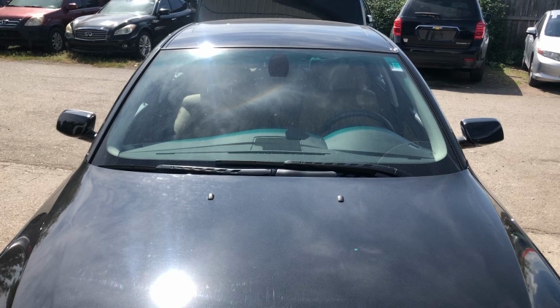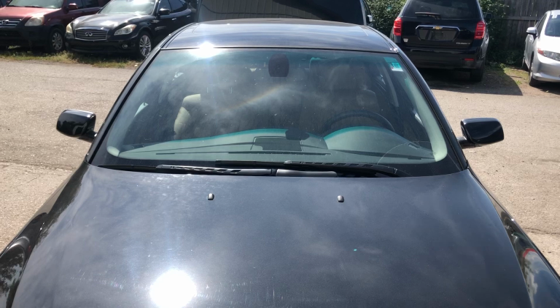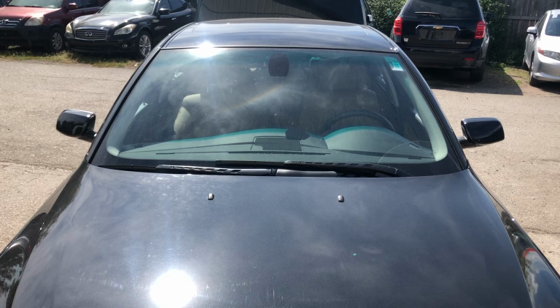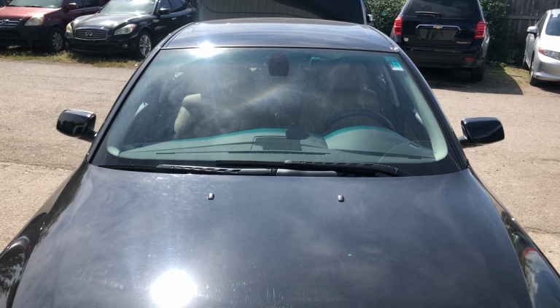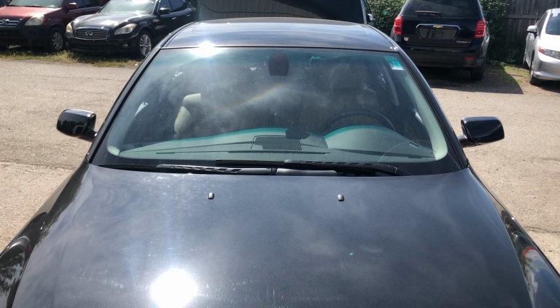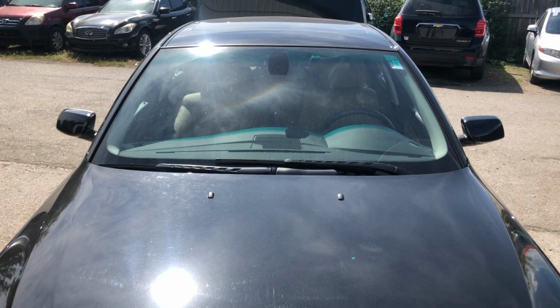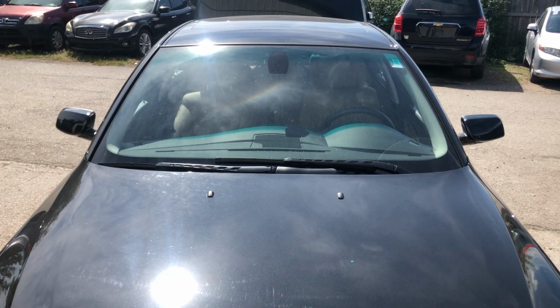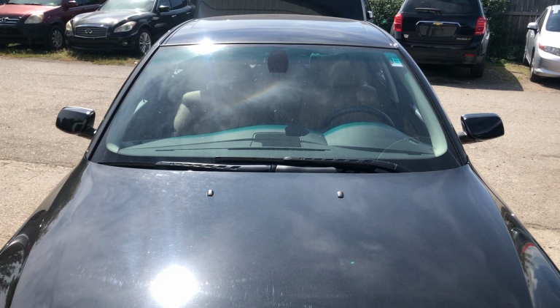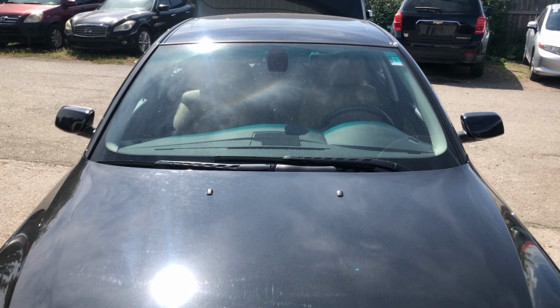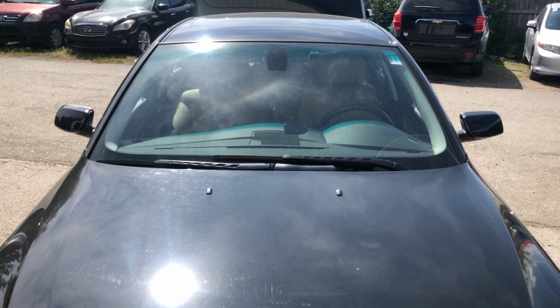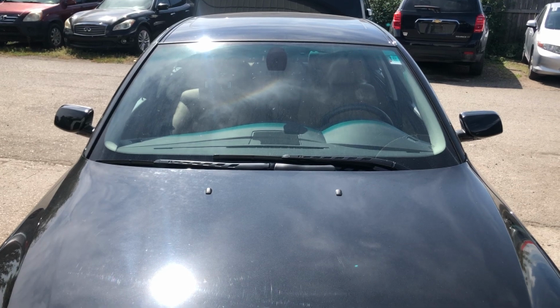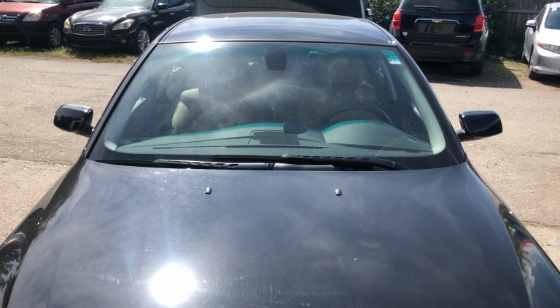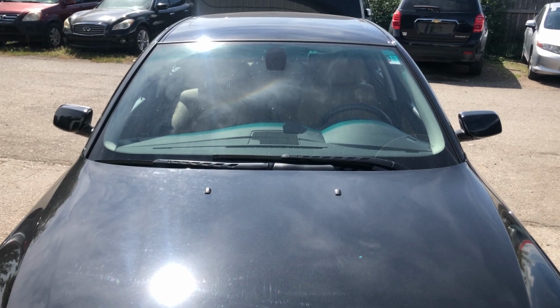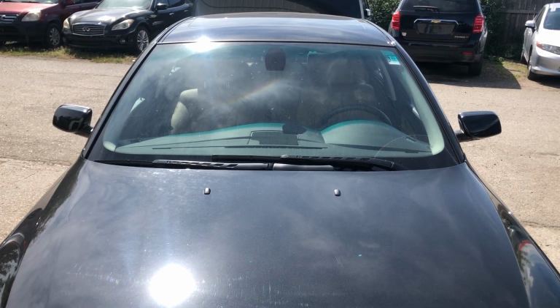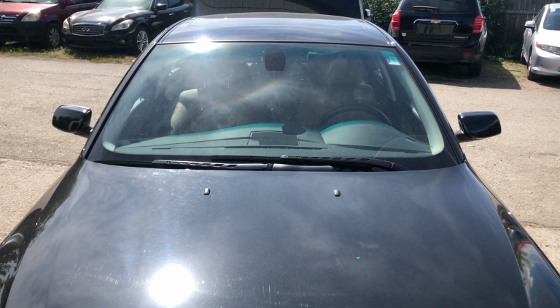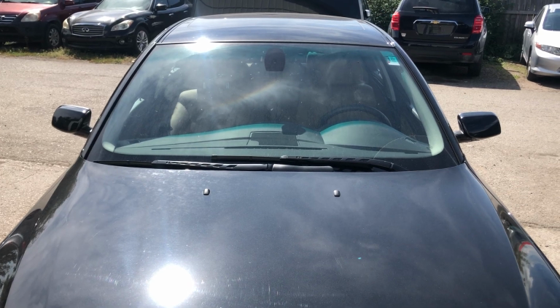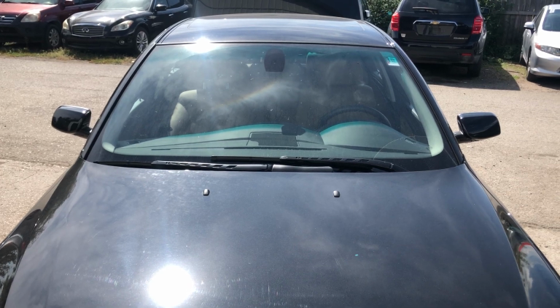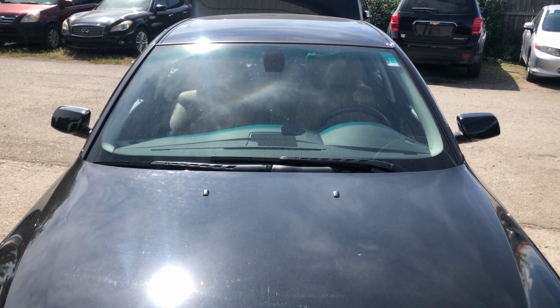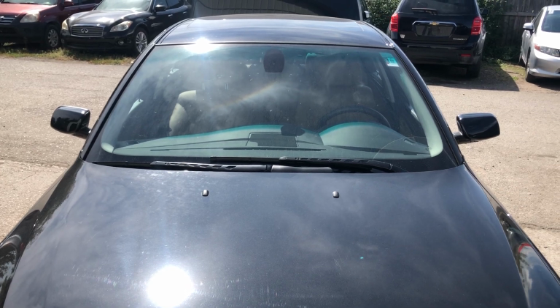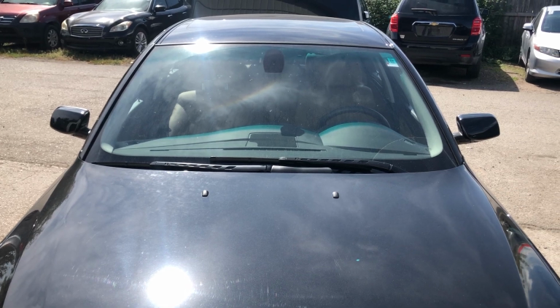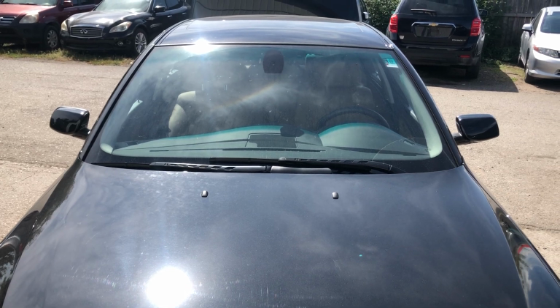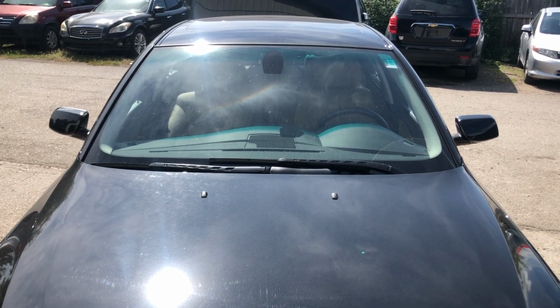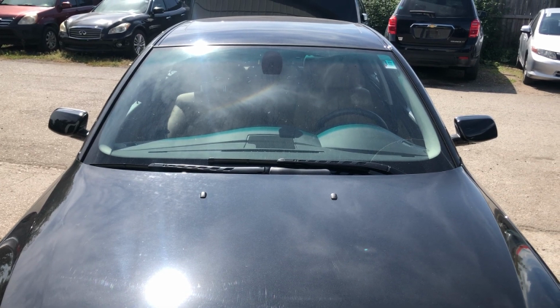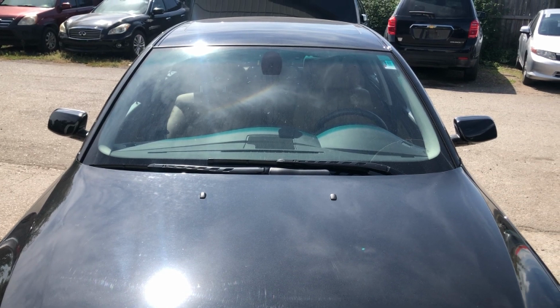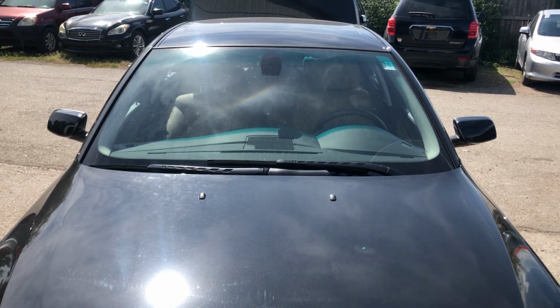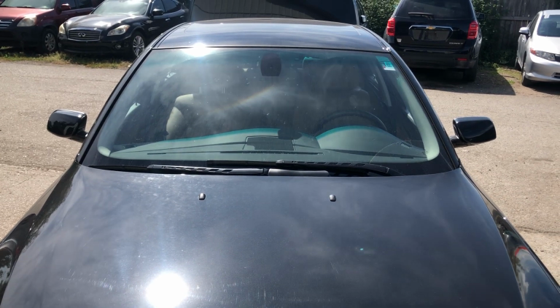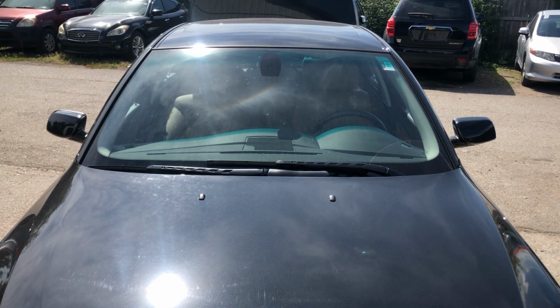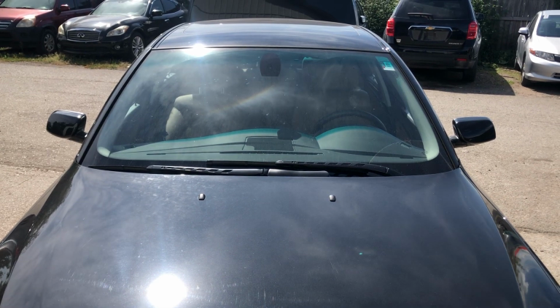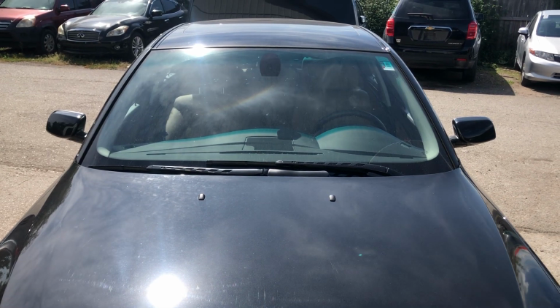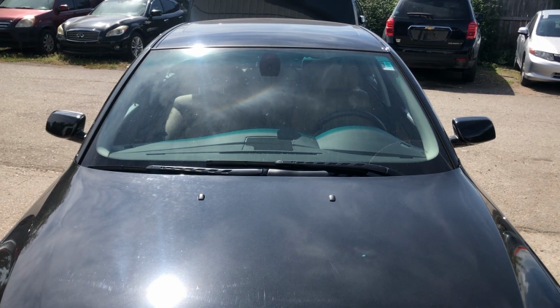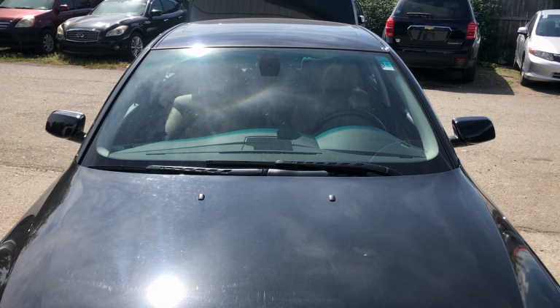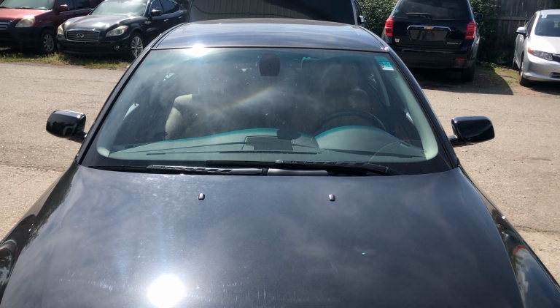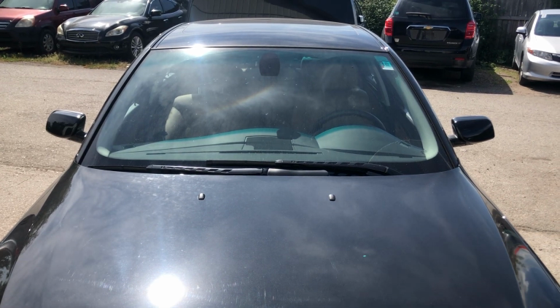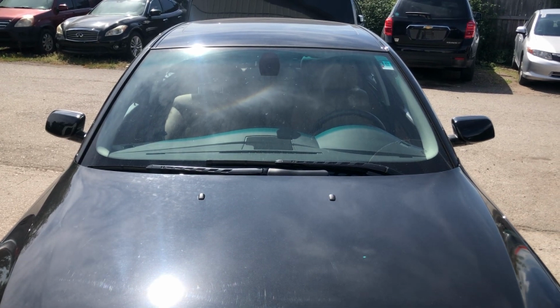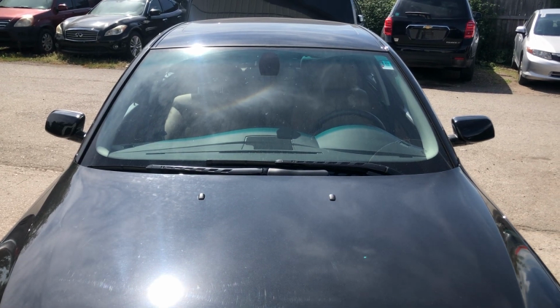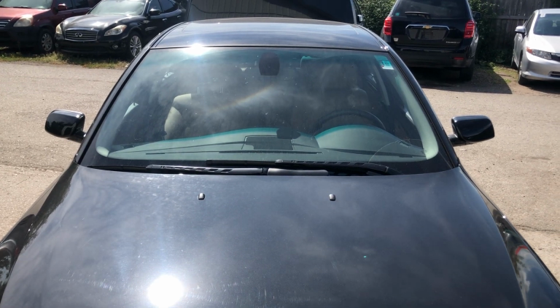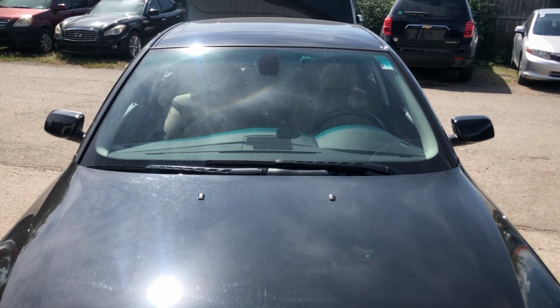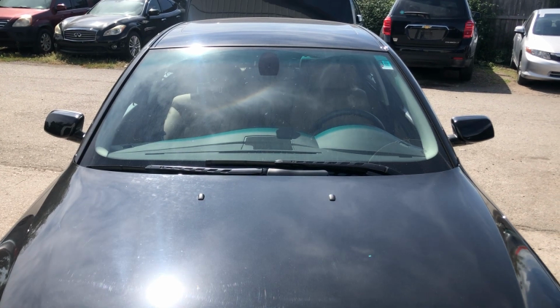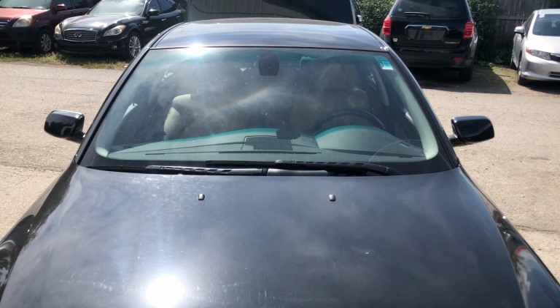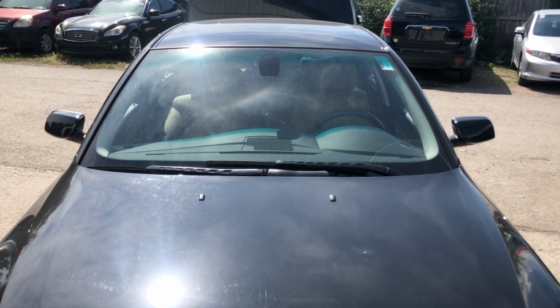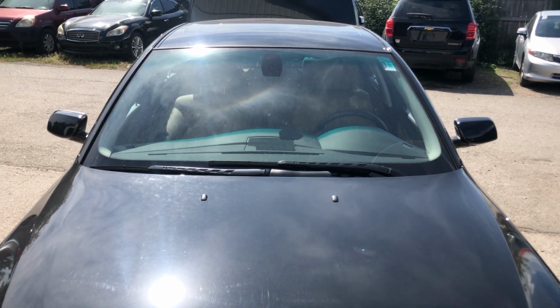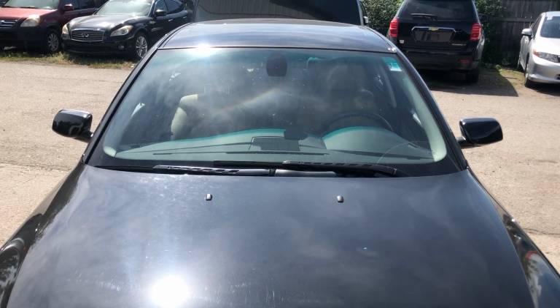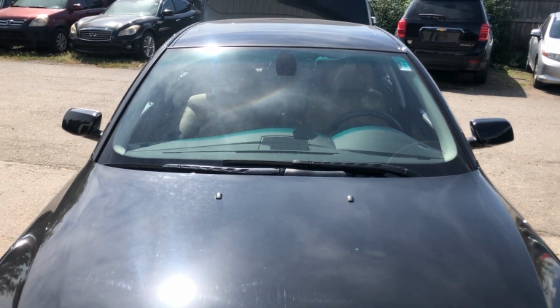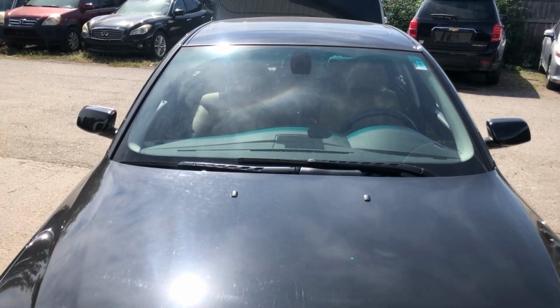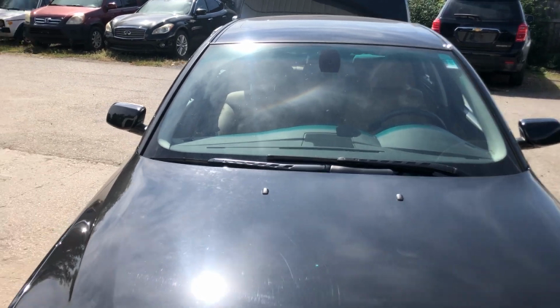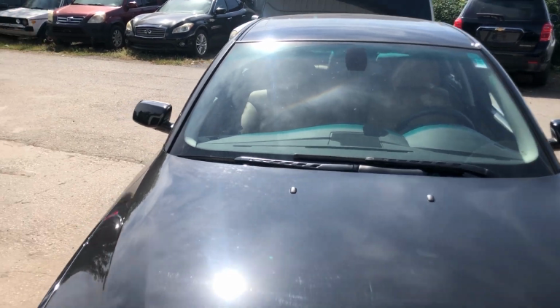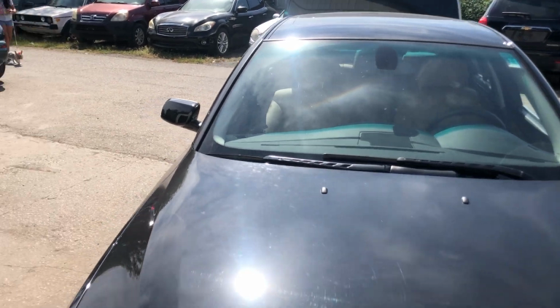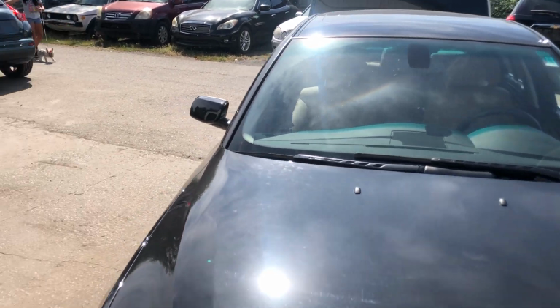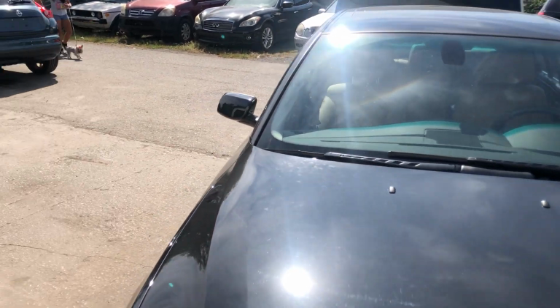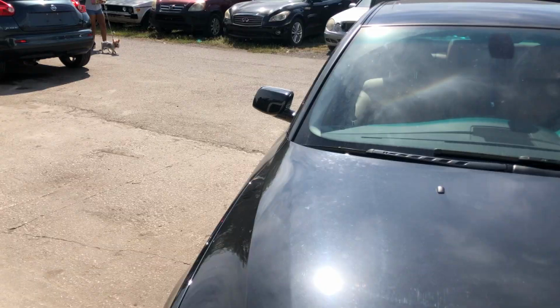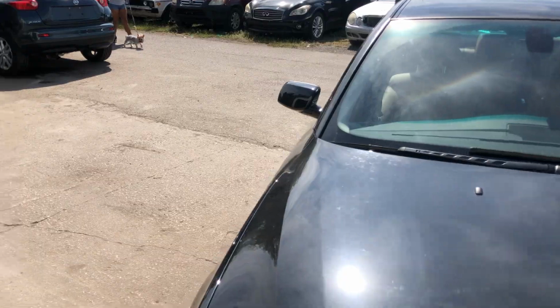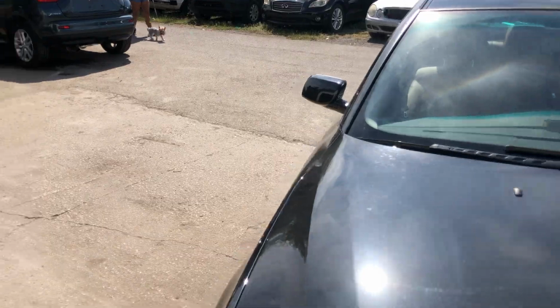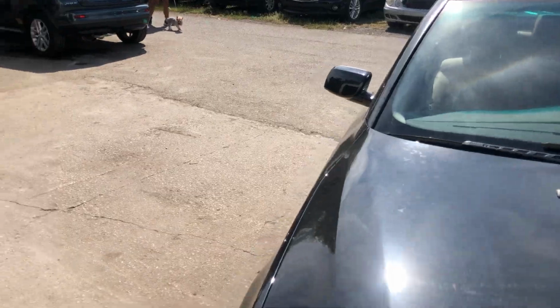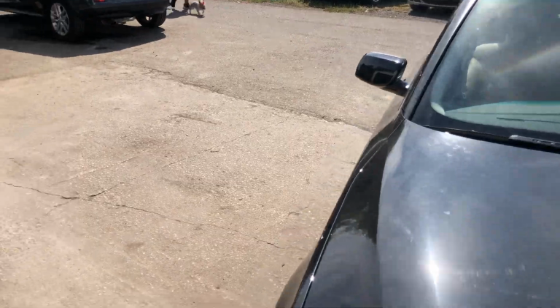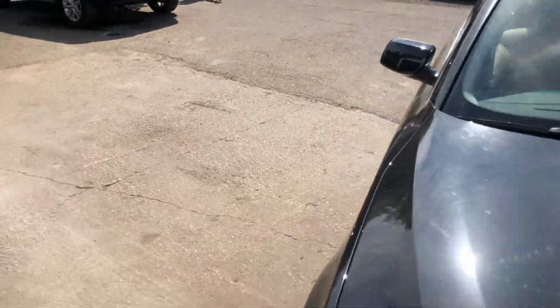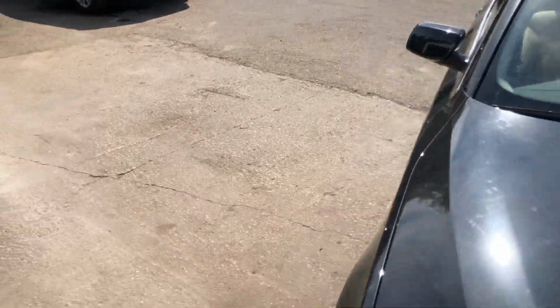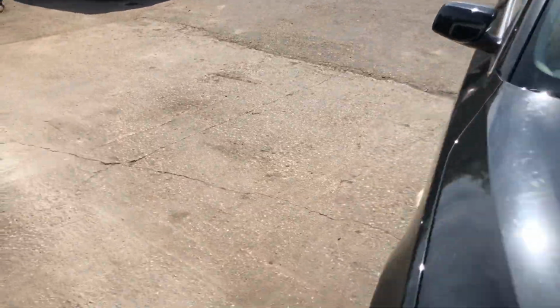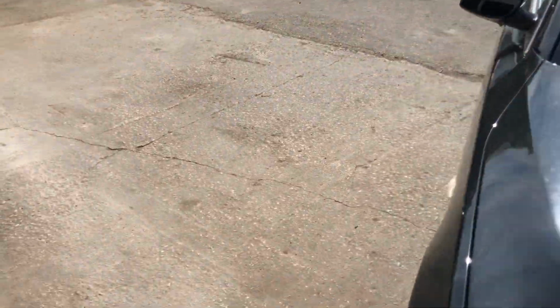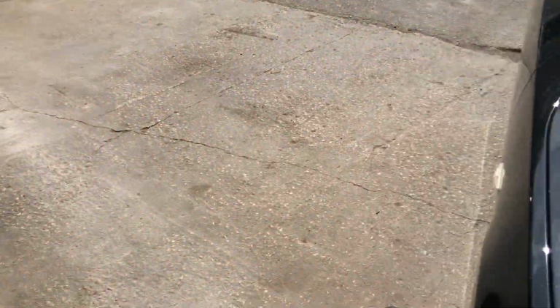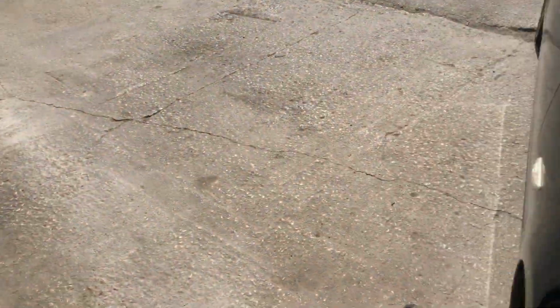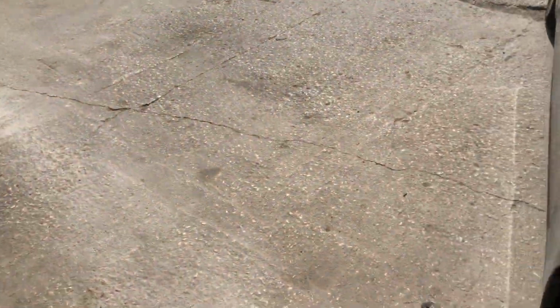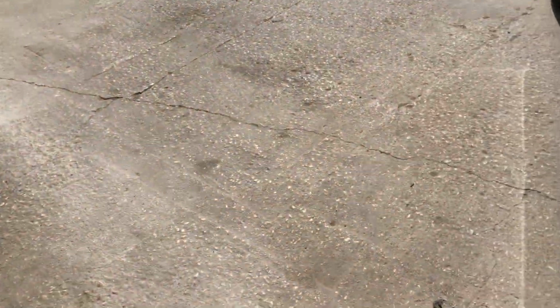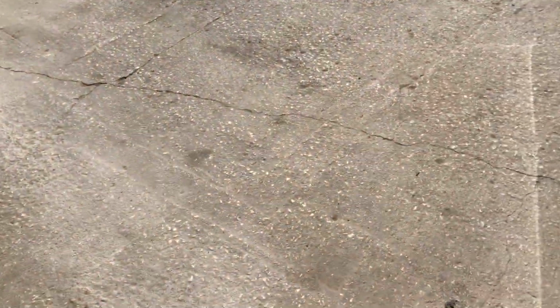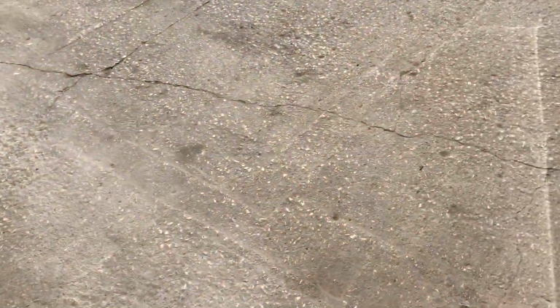Welcome to Simon's Car Fix. Today we'll be showing you the fuse box locations for the 2009 BMW 5 Series.